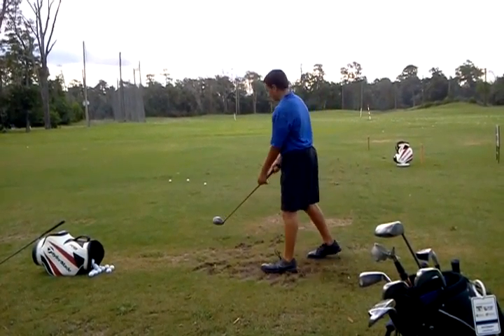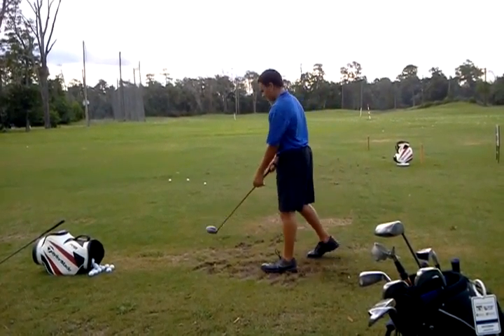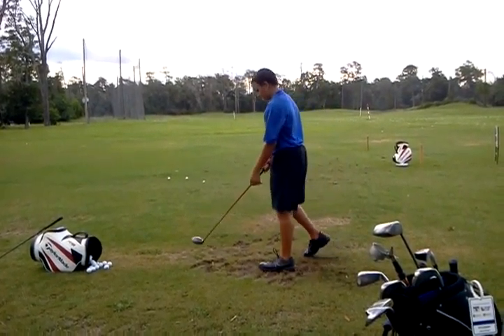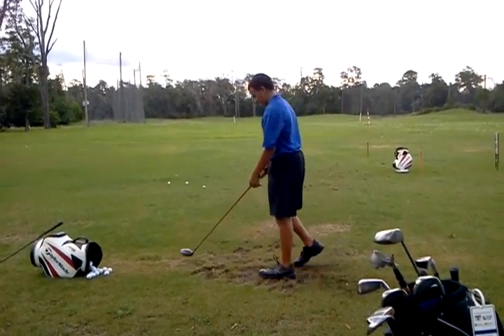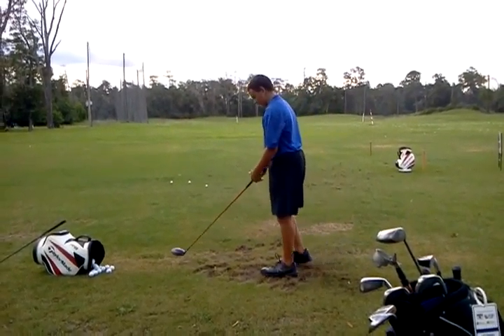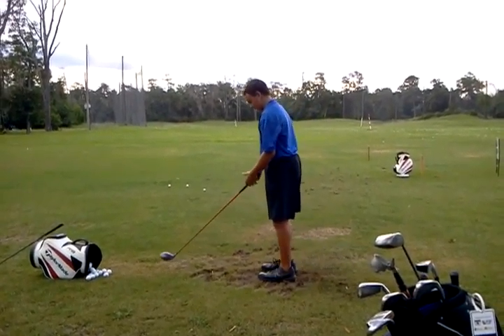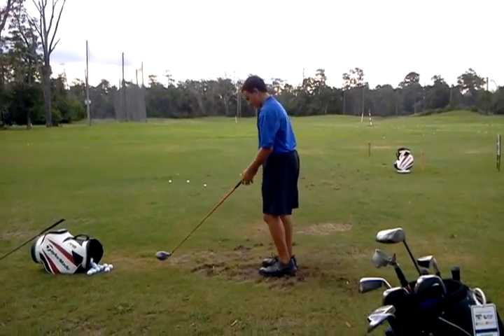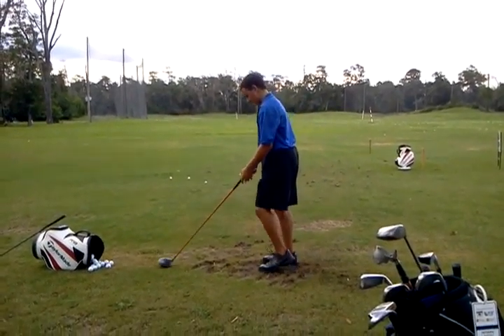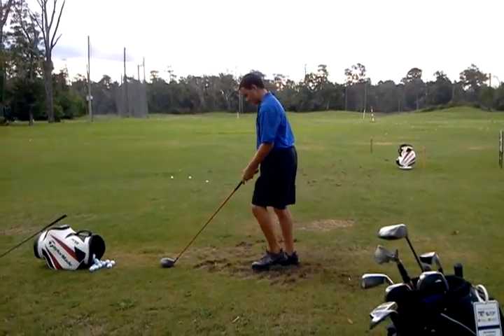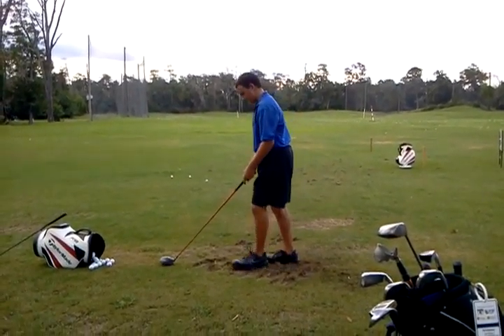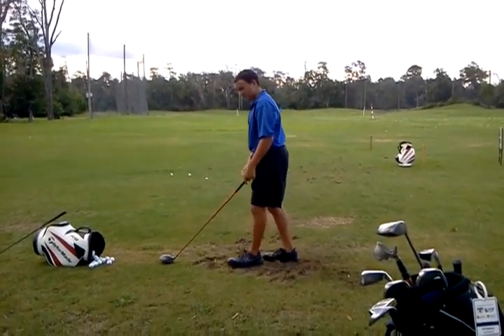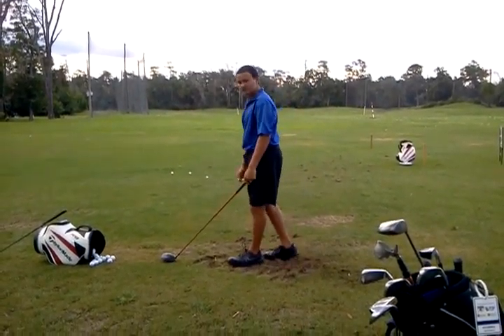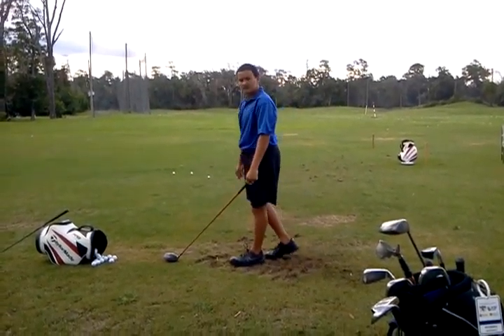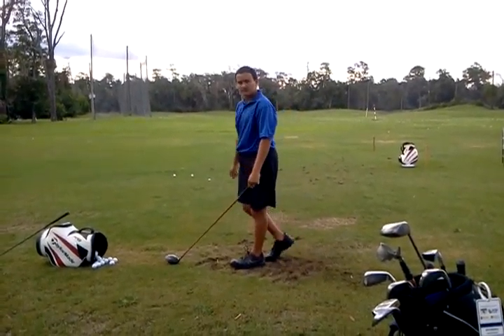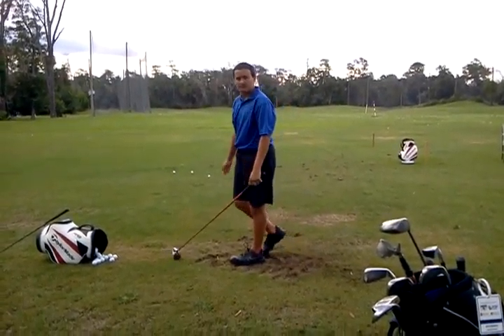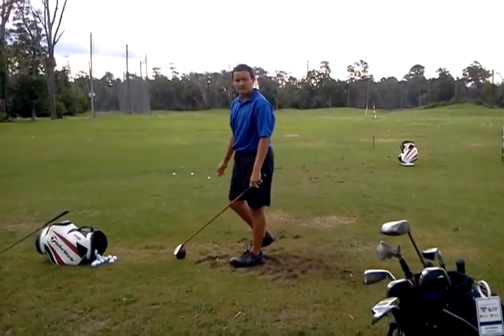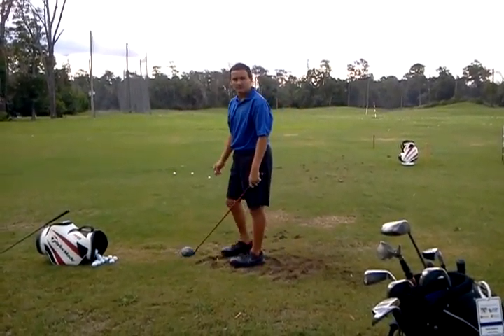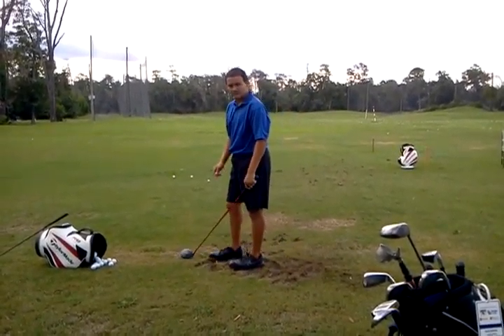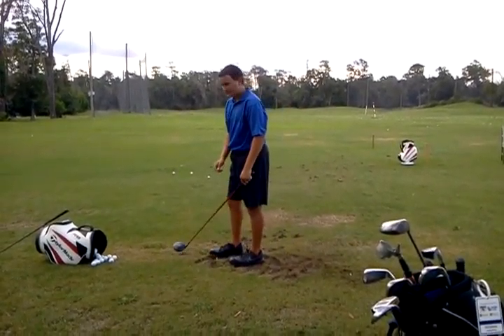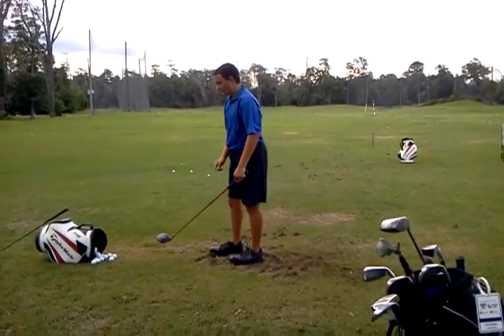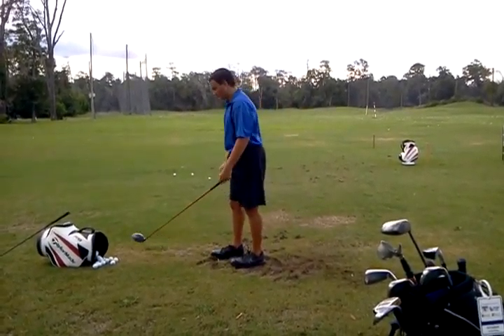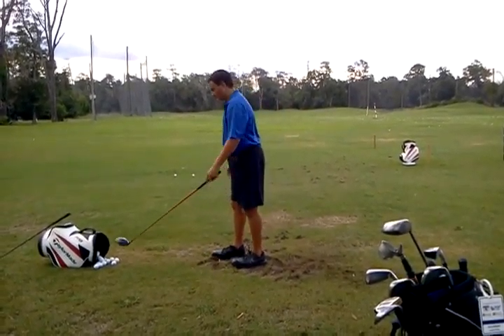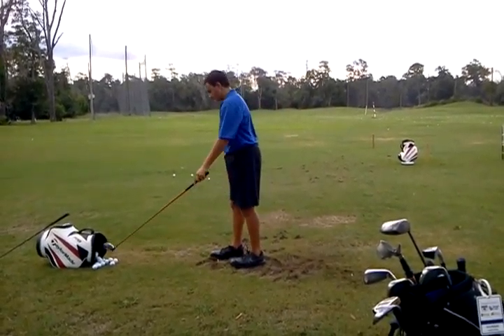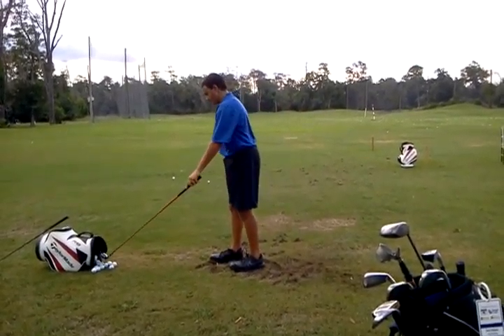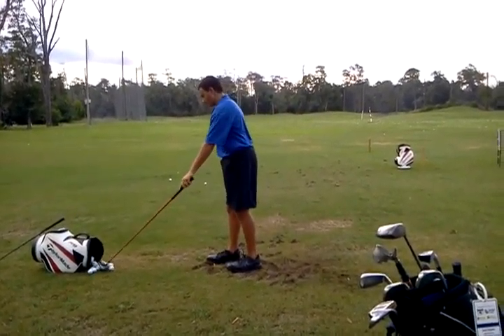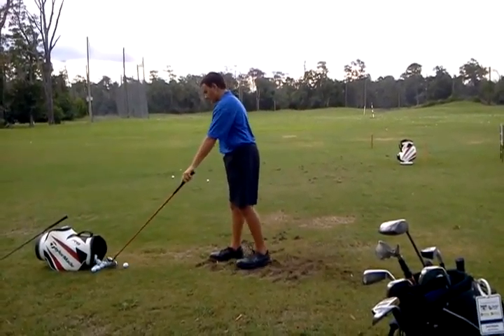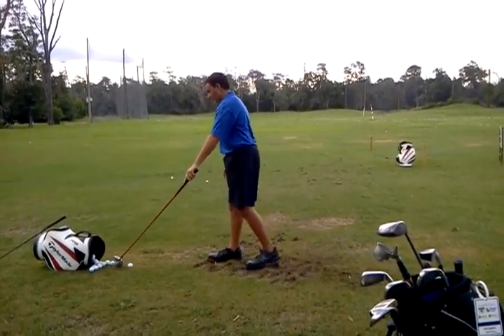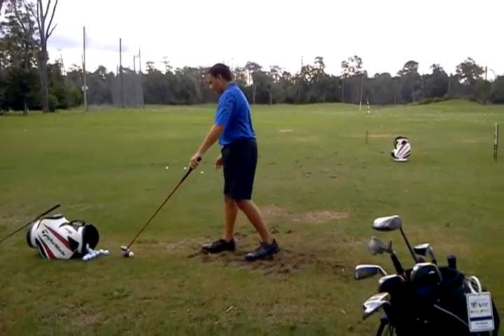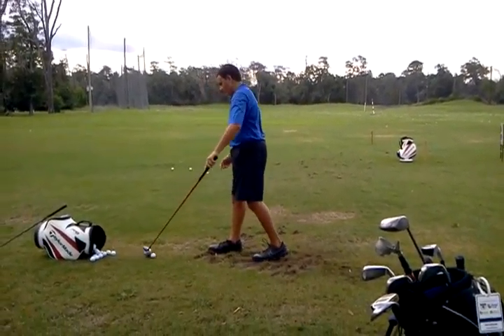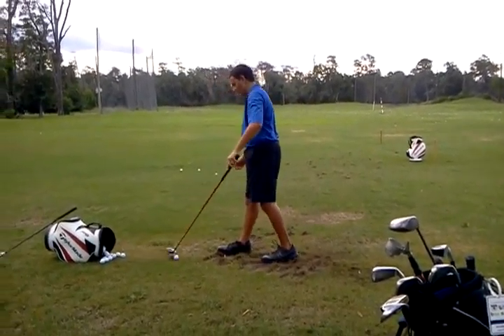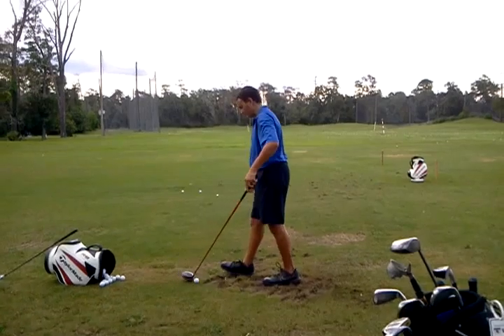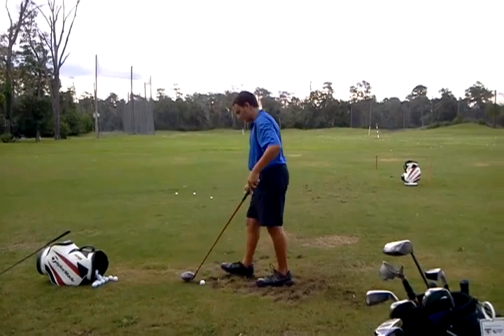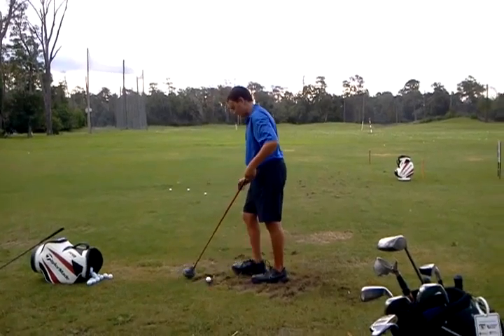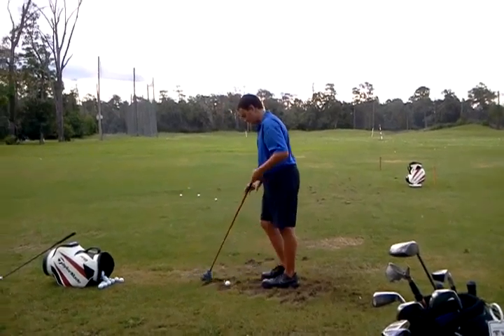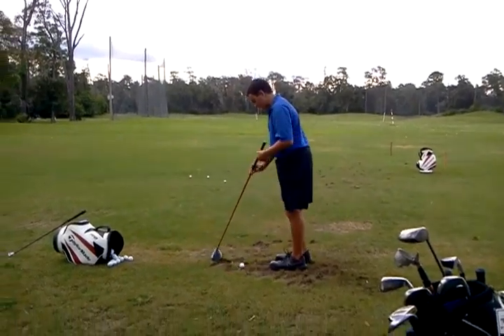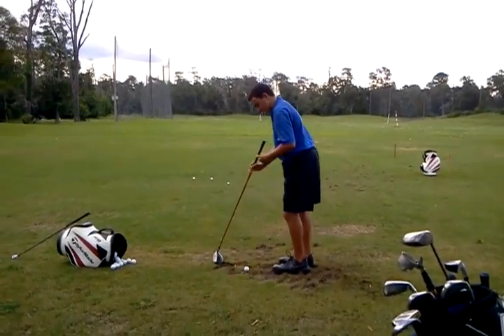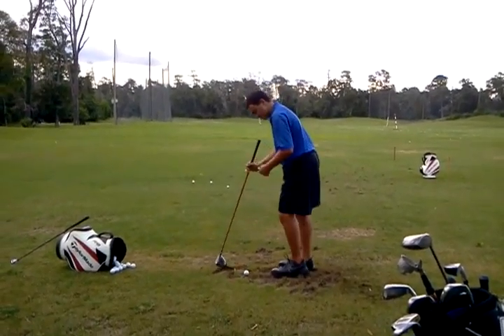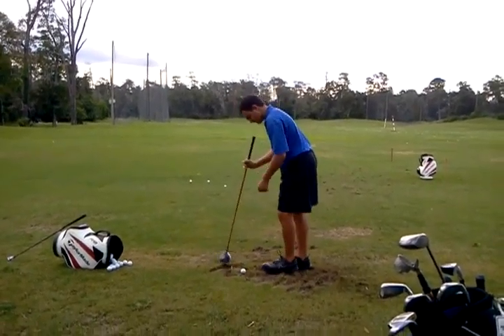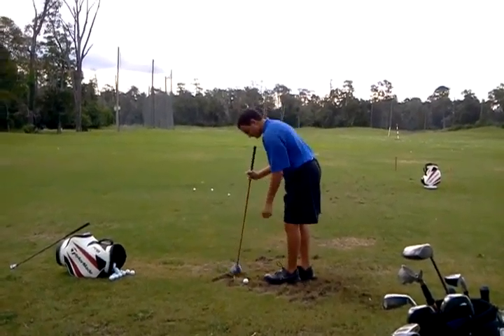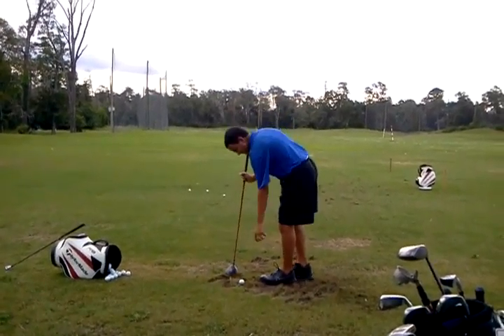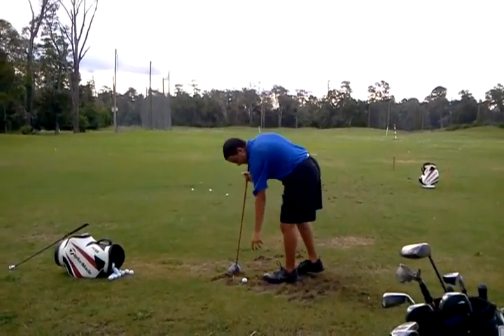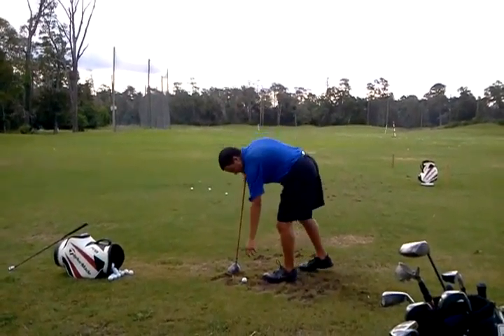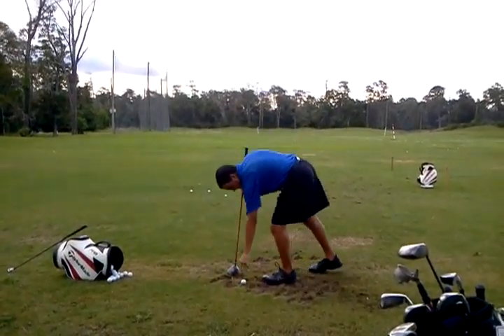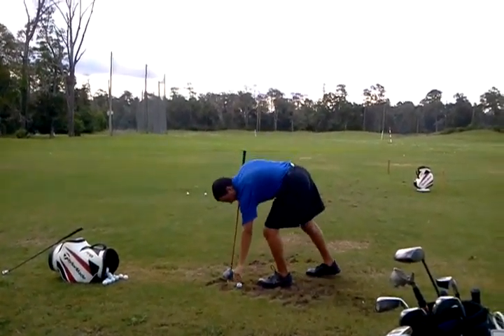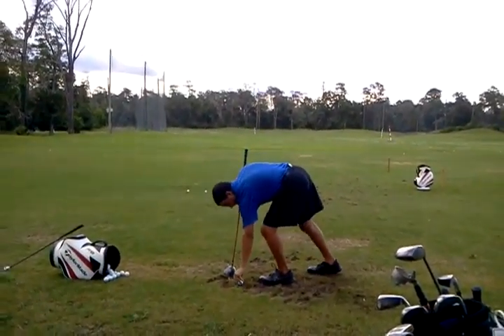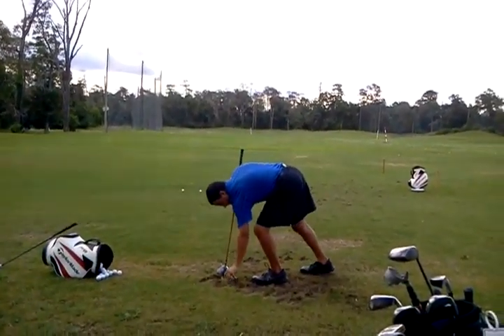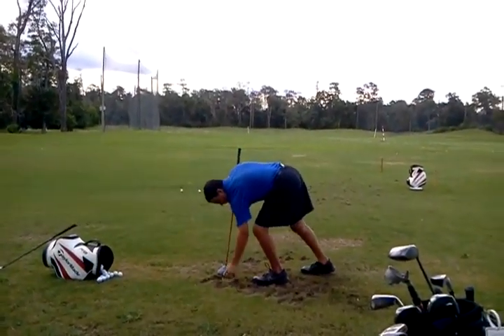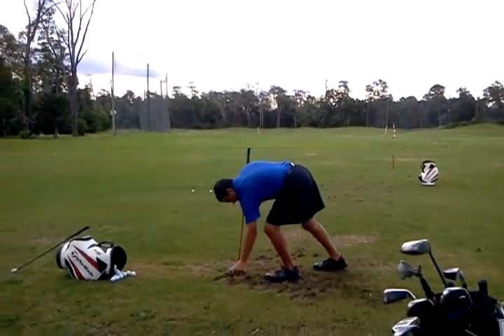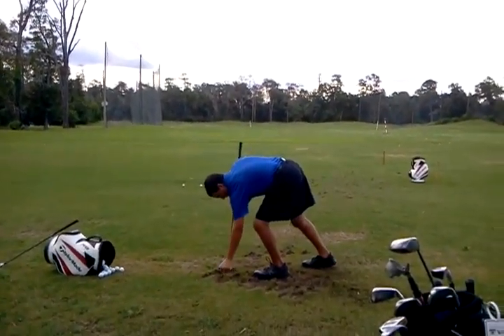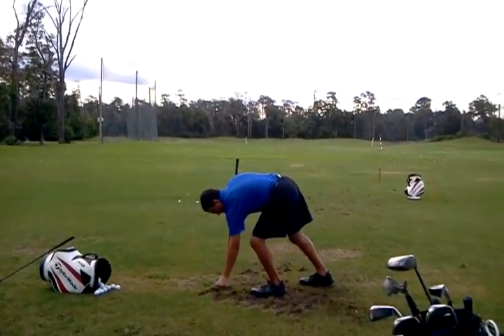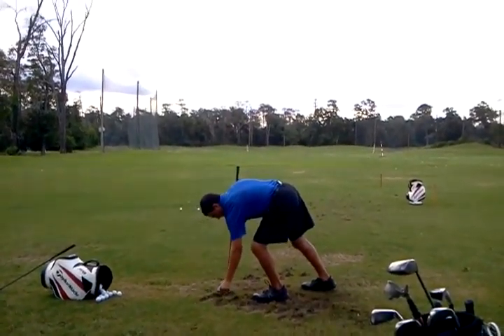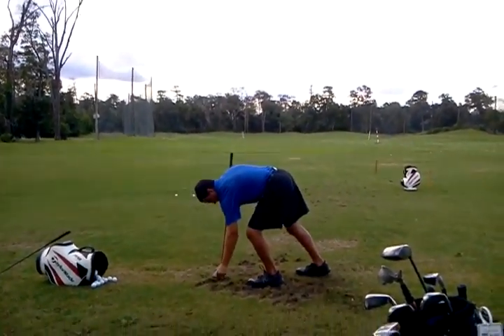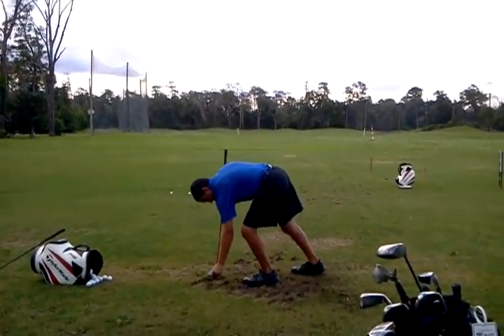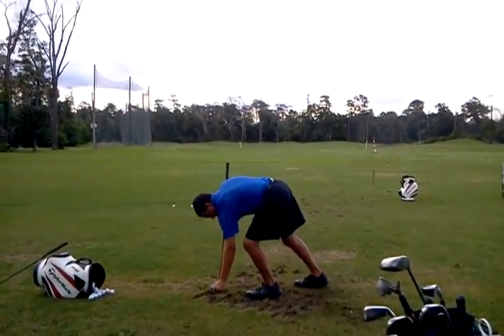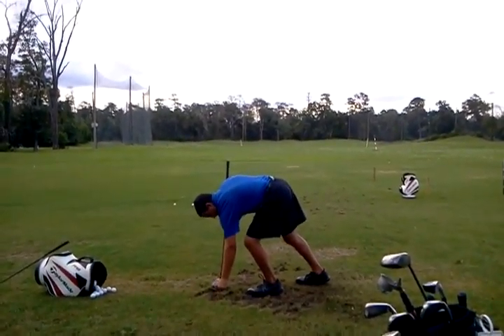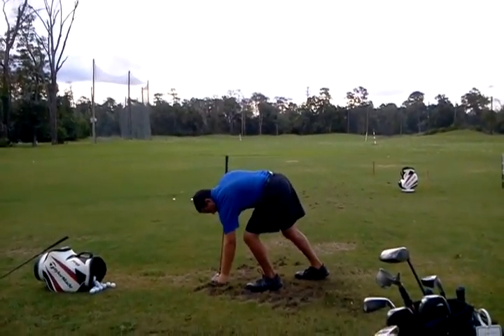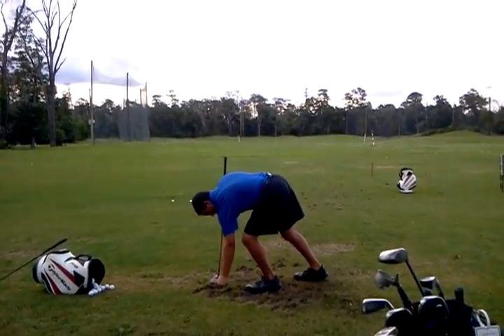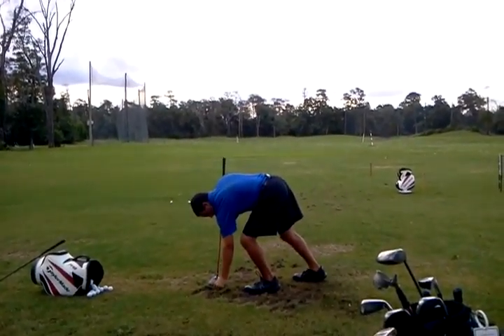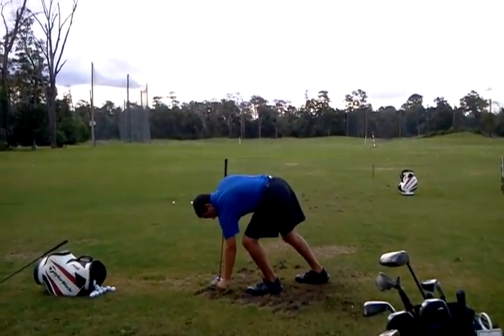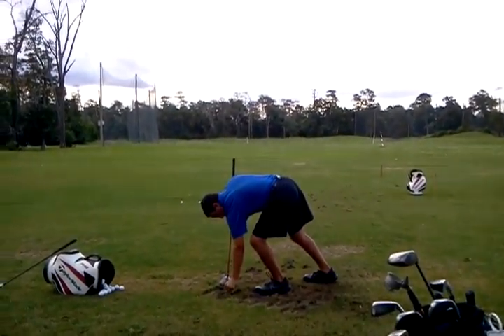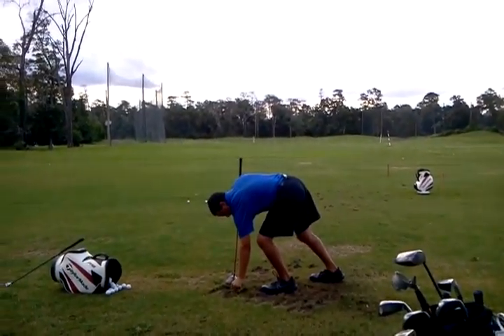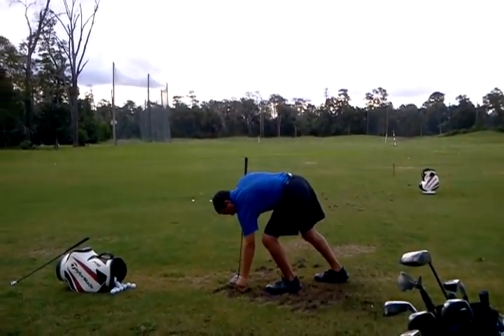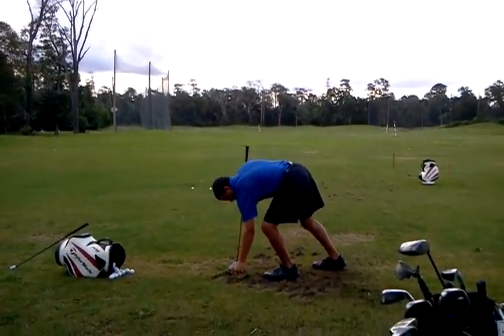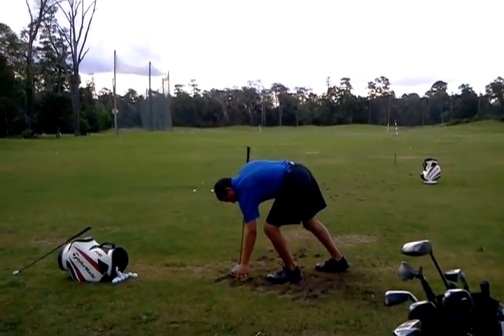I would just keep working on that turn. Get that hip back, get that shoulder turn. Go real slow.